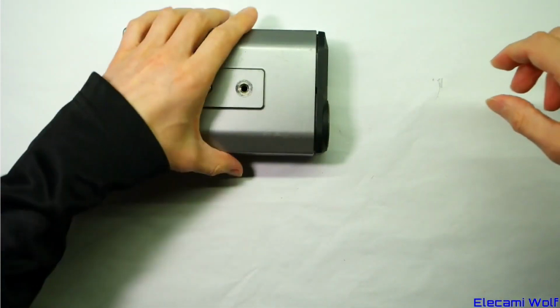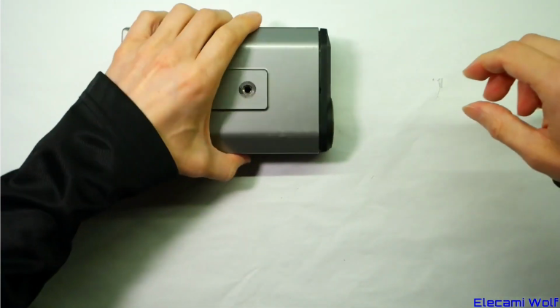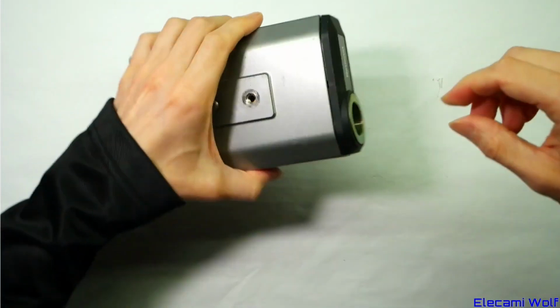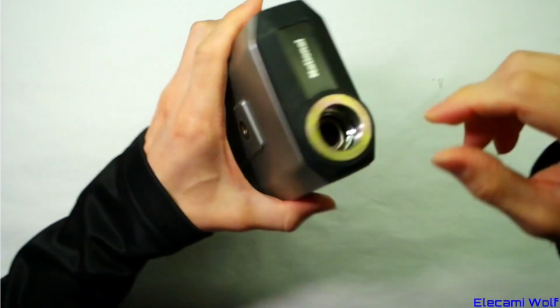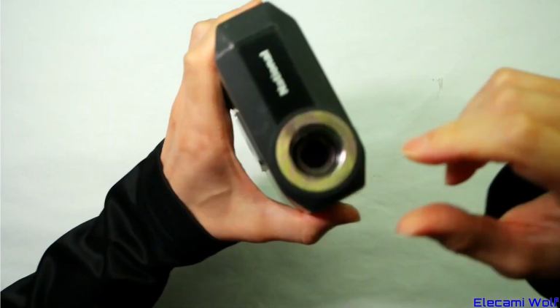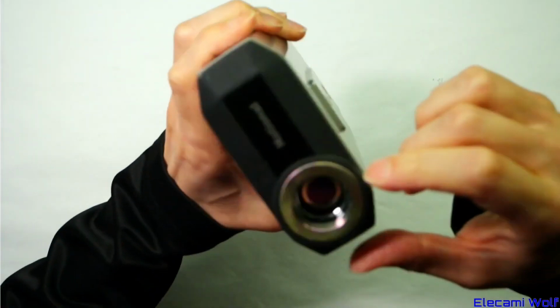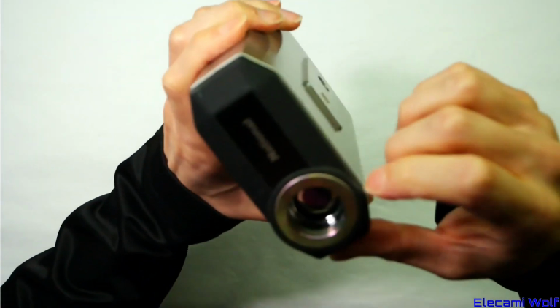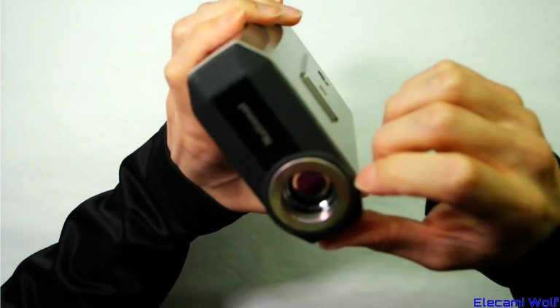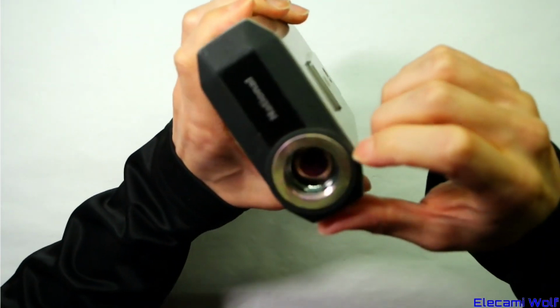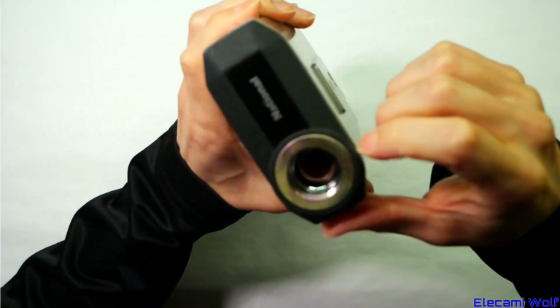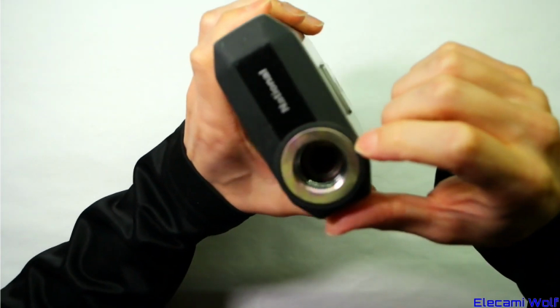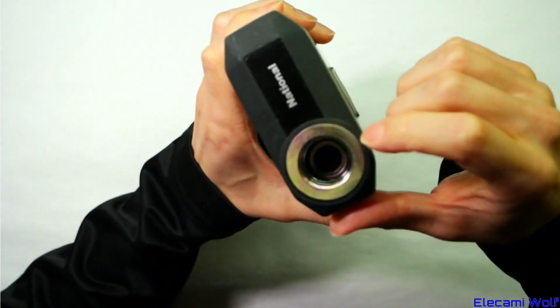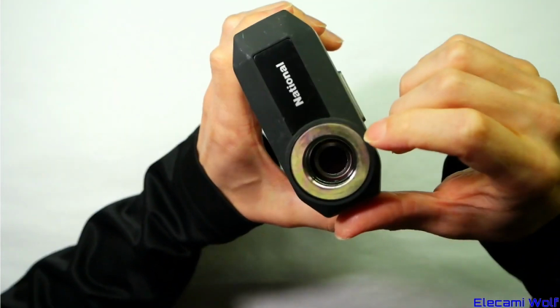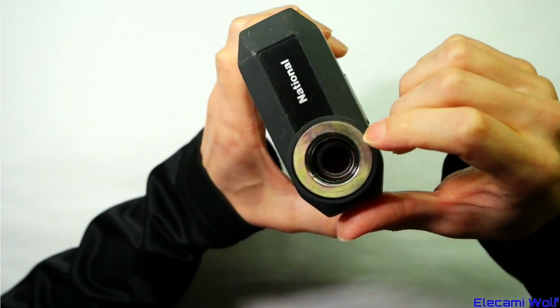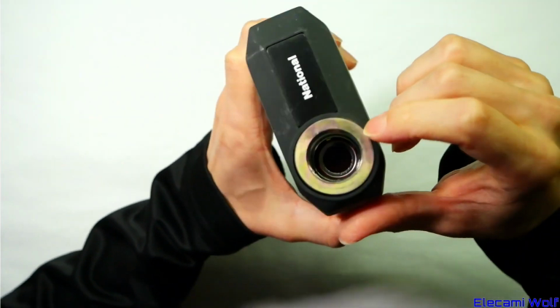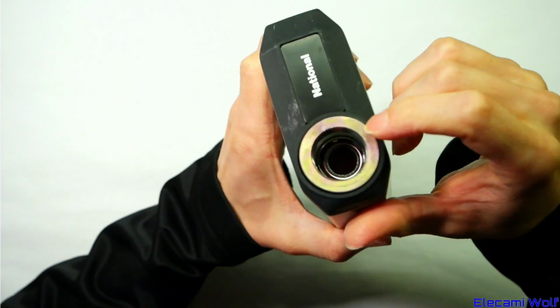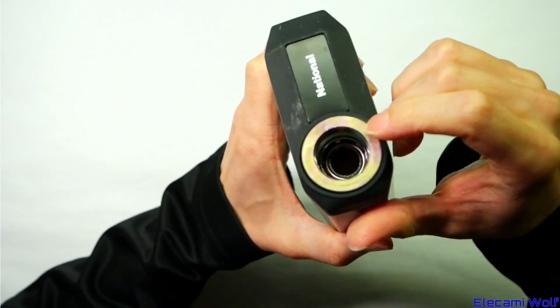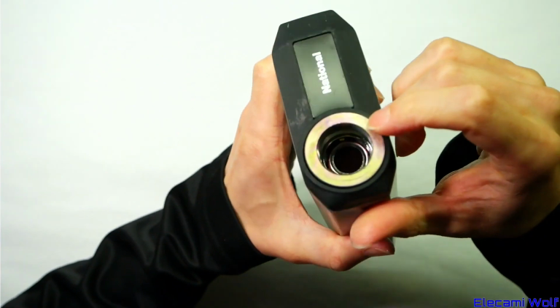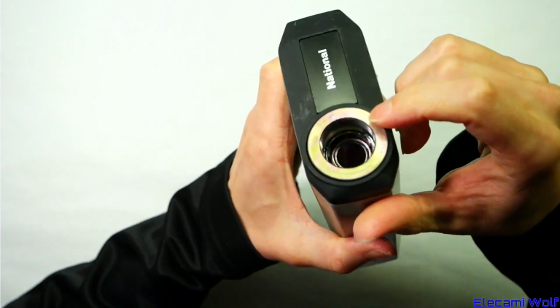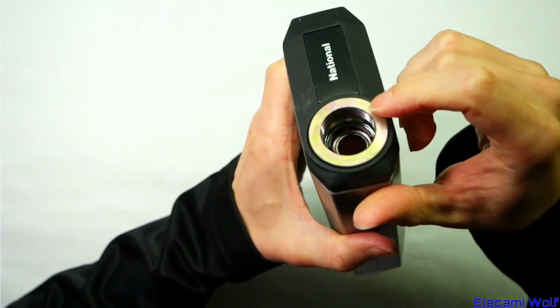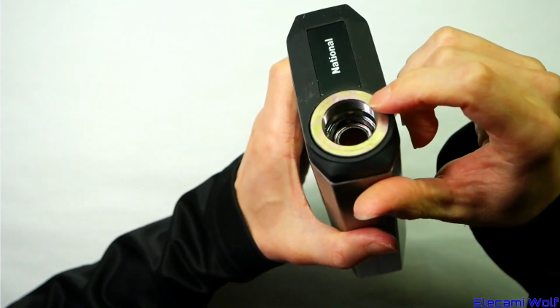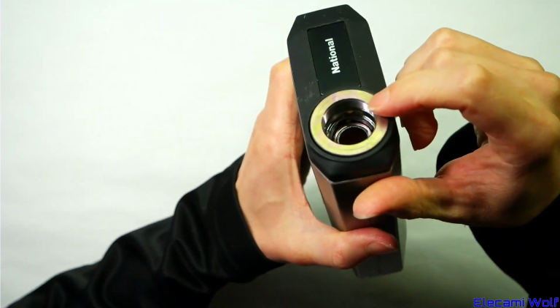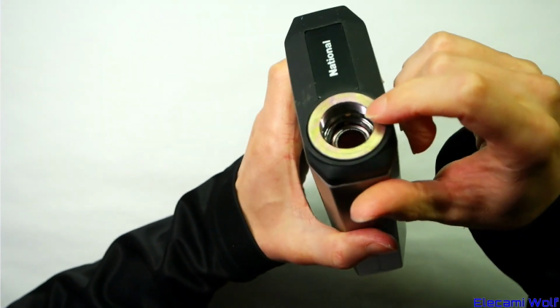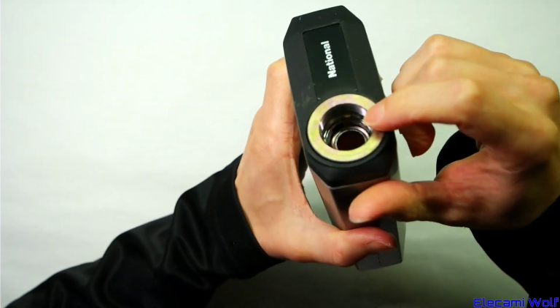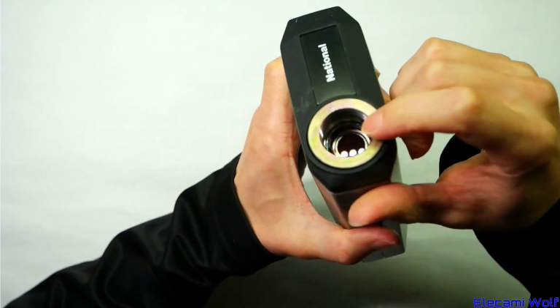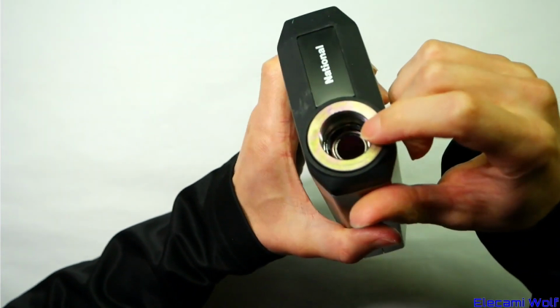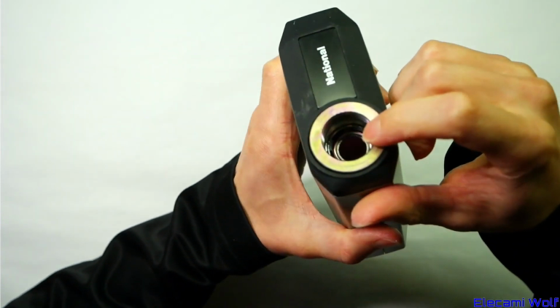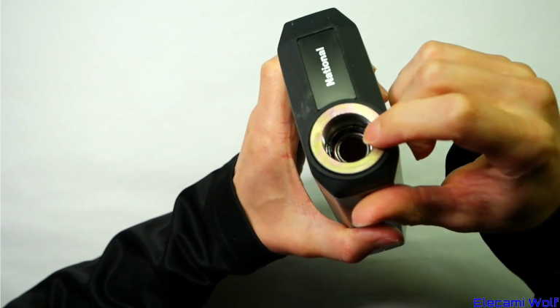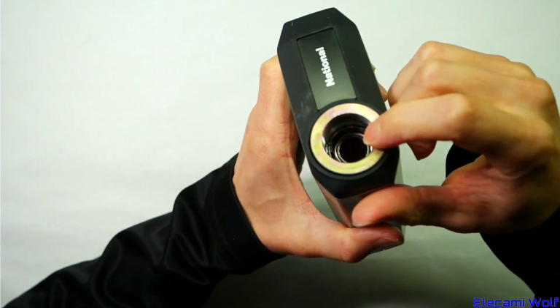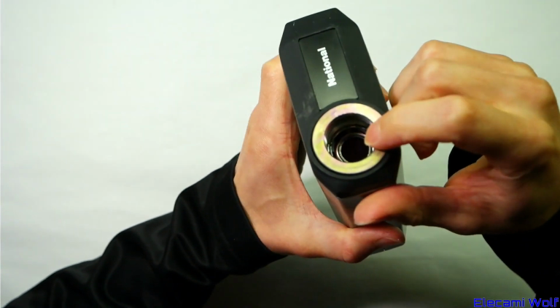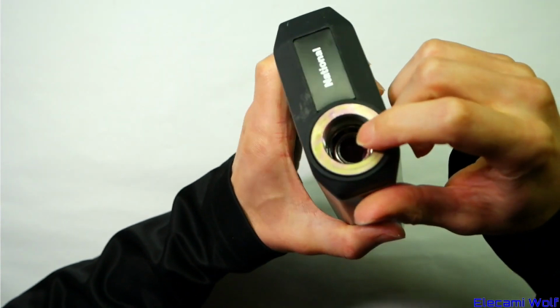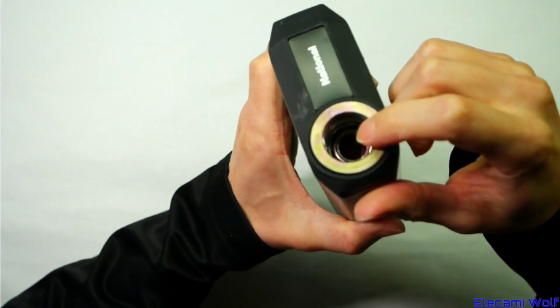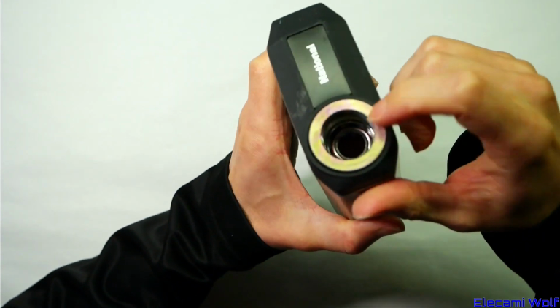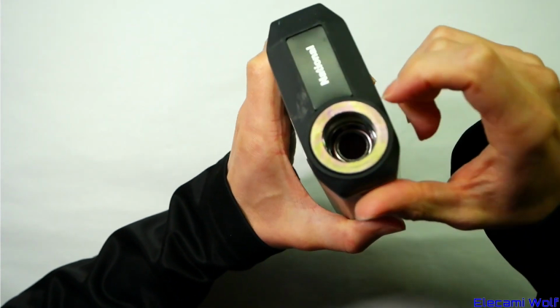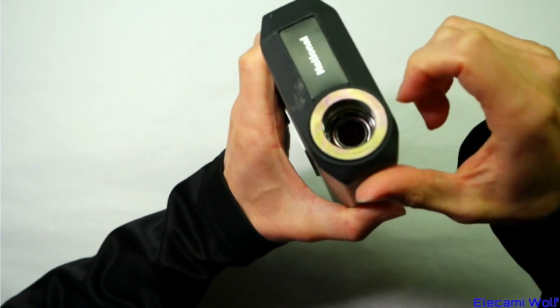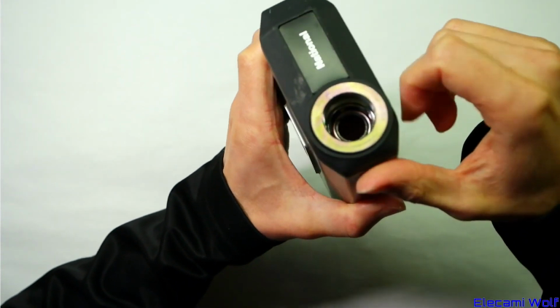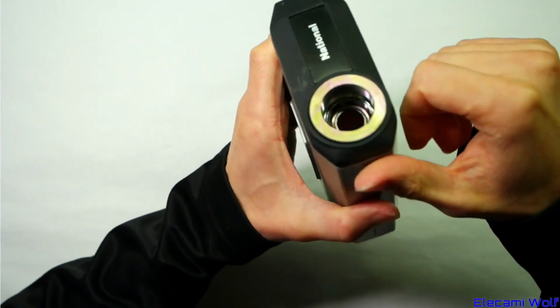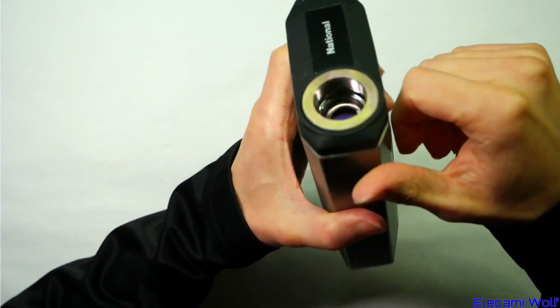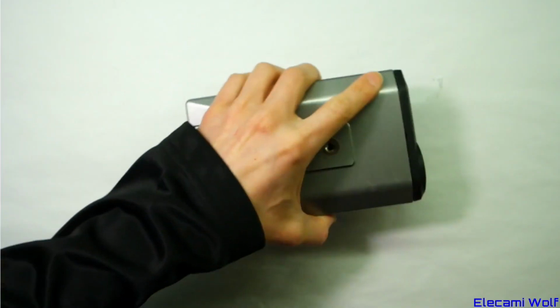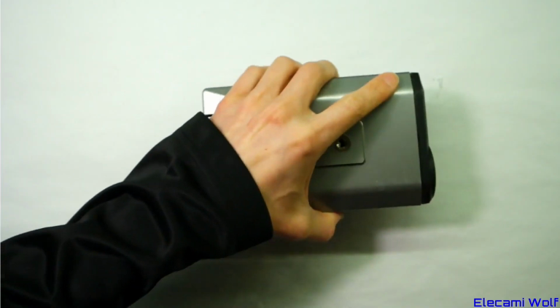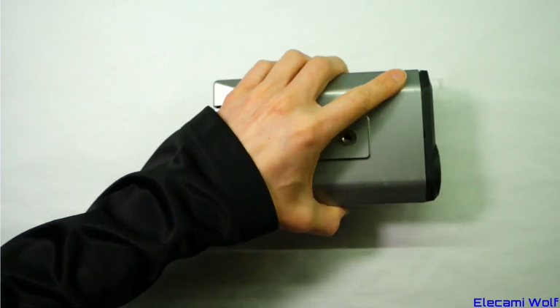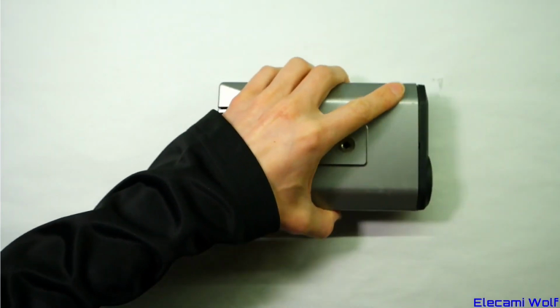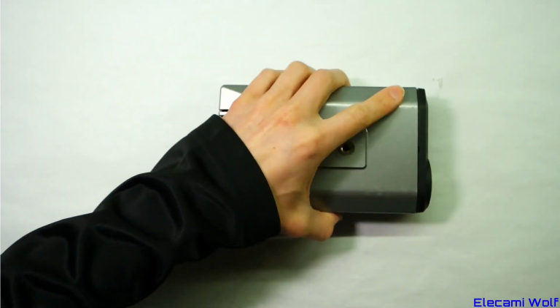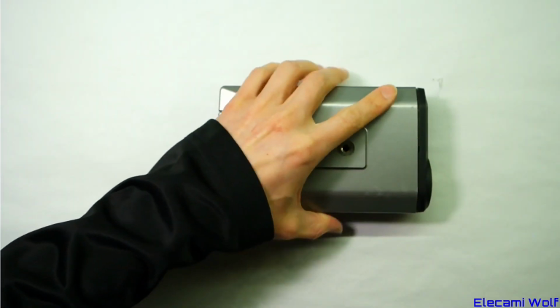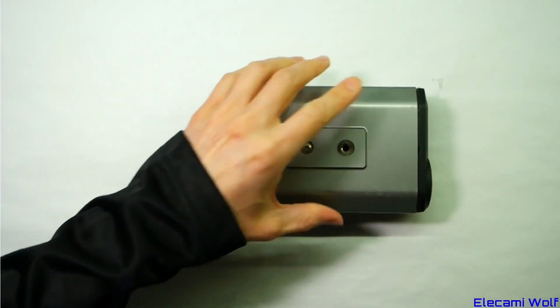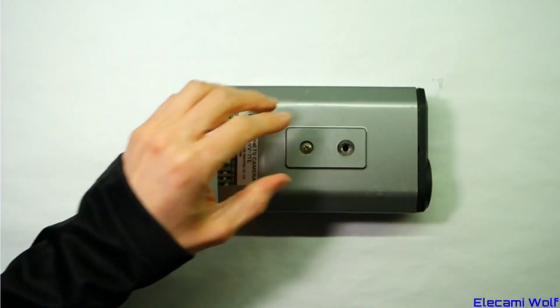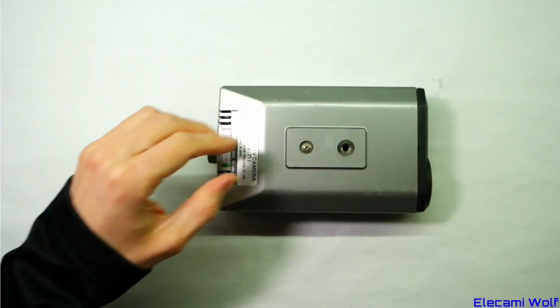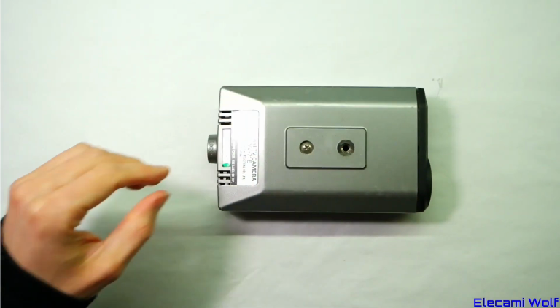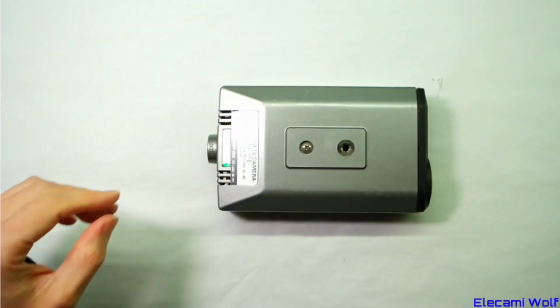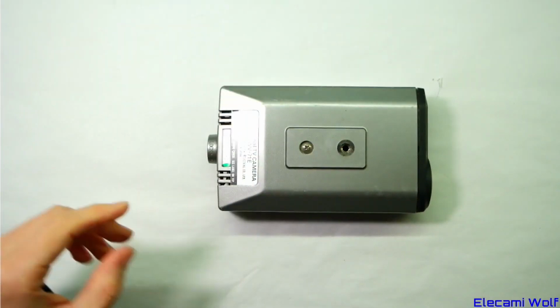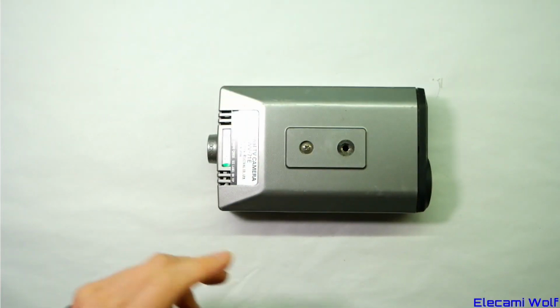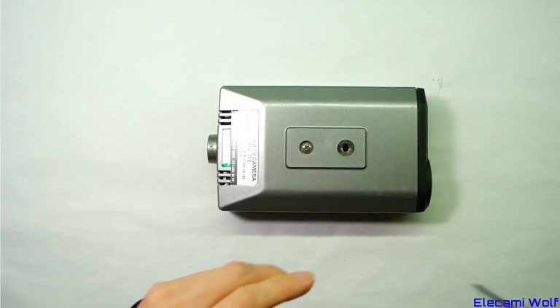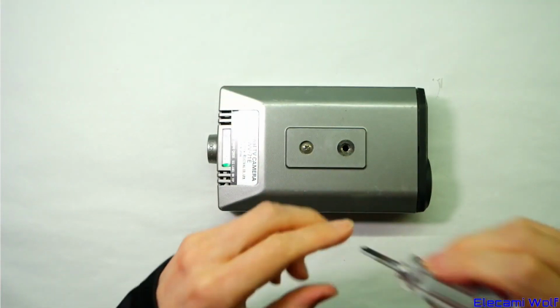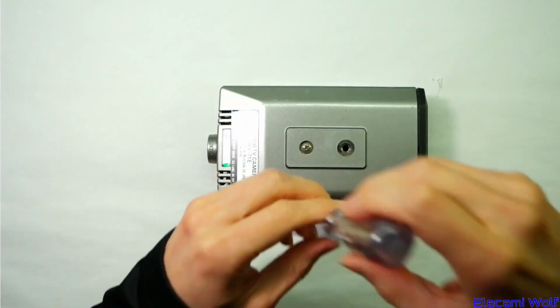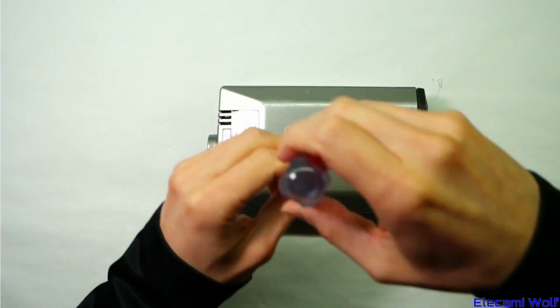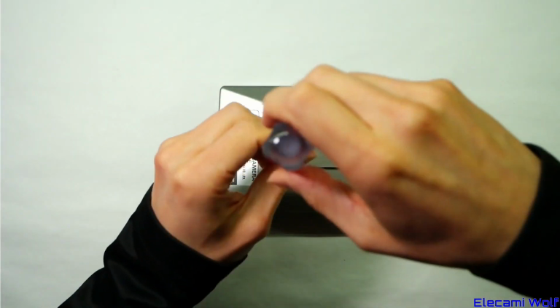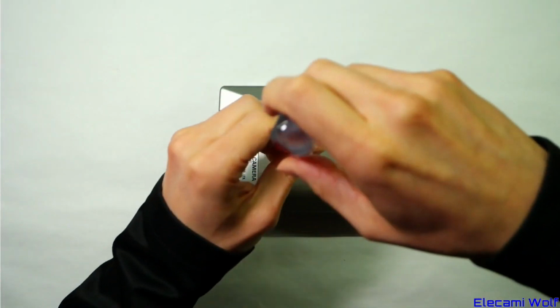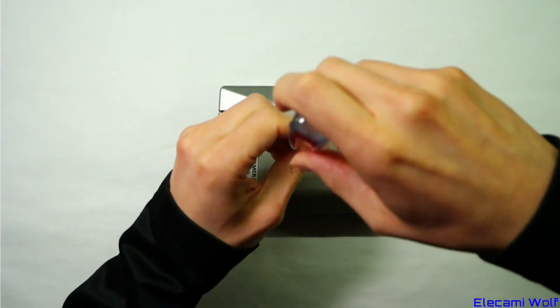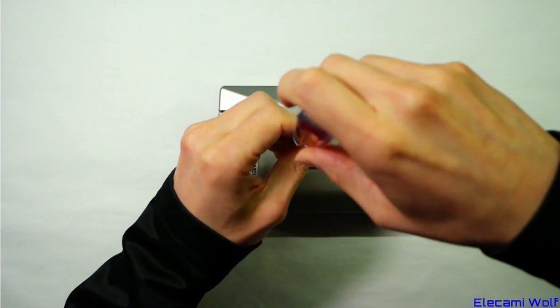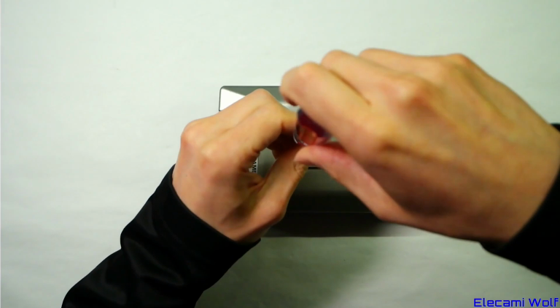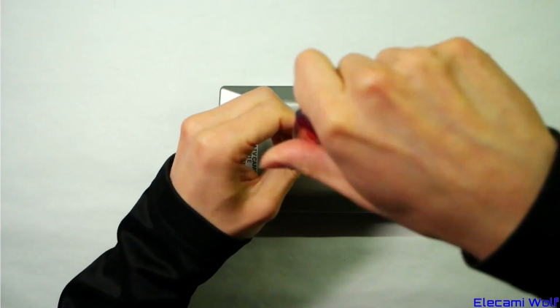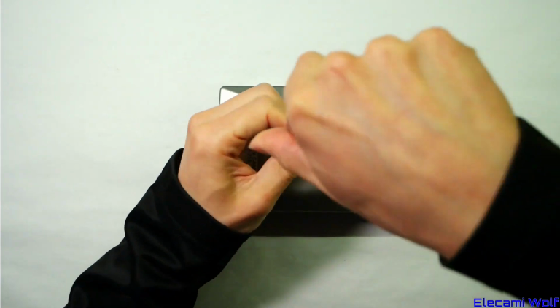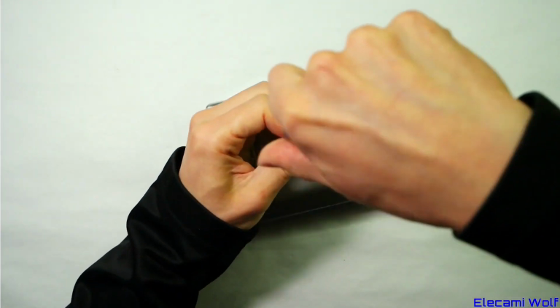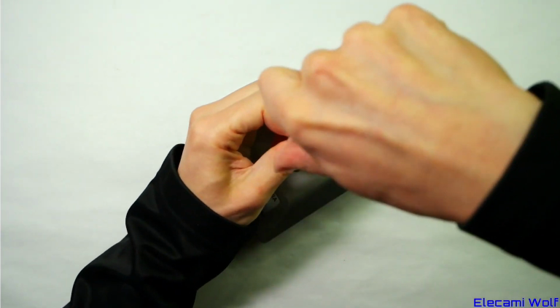This doesn't have a CCD sensor, it has a pickup tube. That's why we're going to take it apart, because that is interesting and unusual.